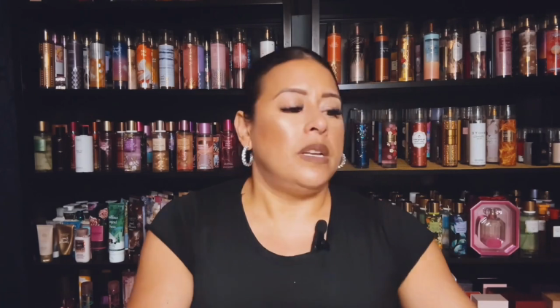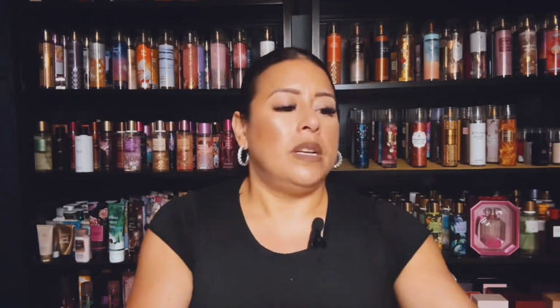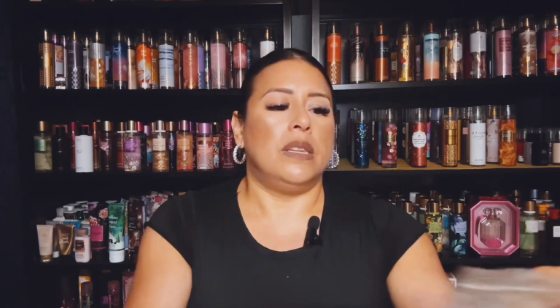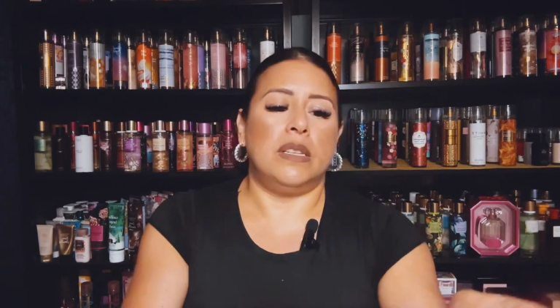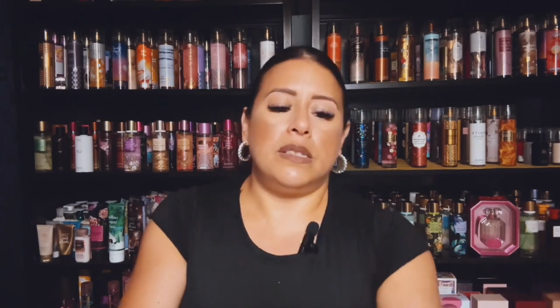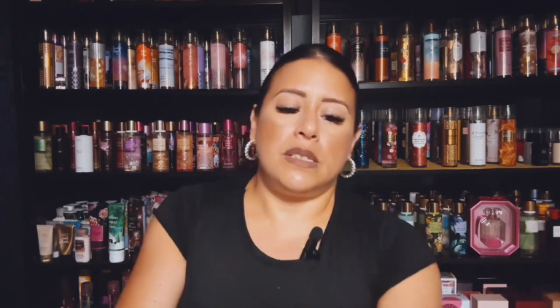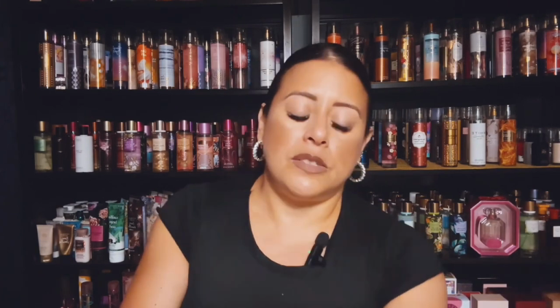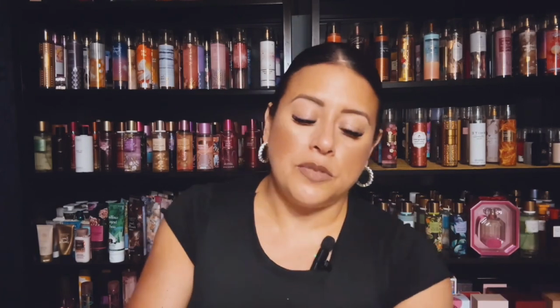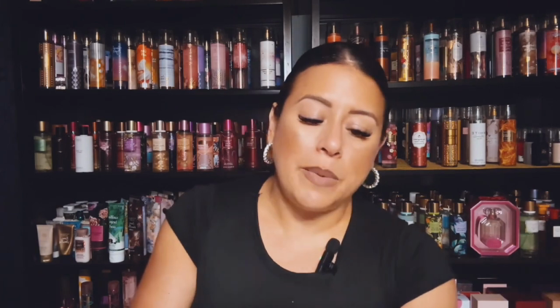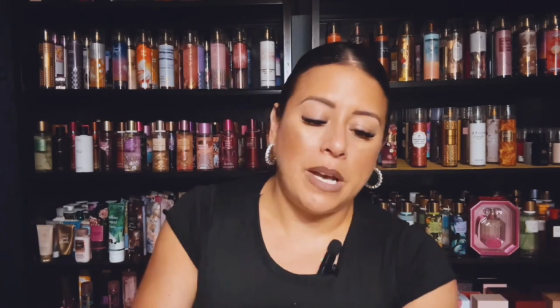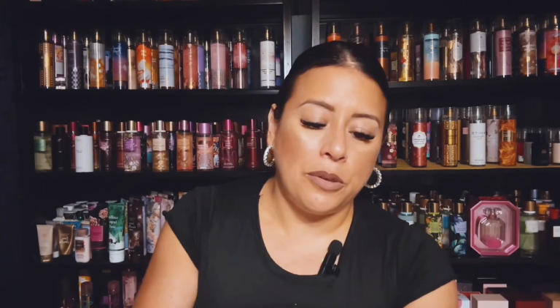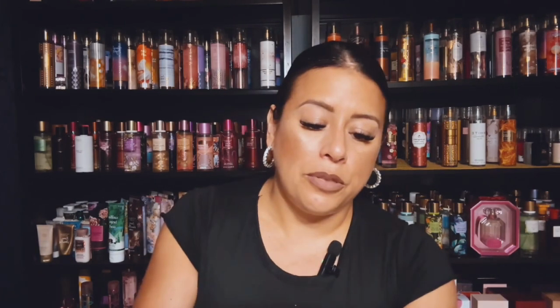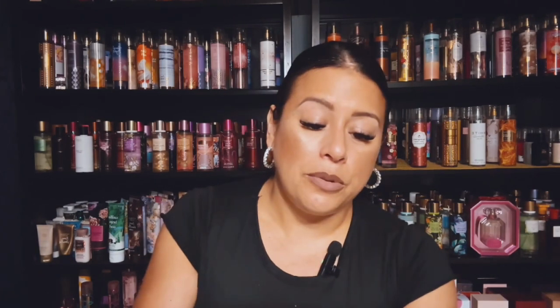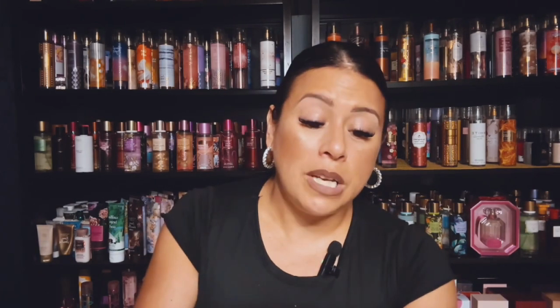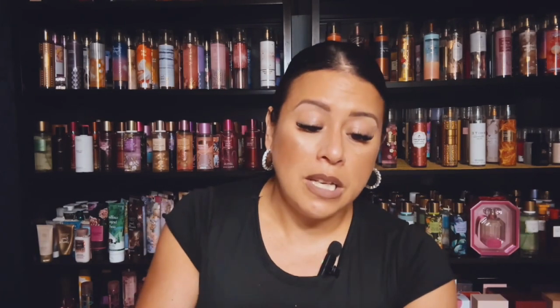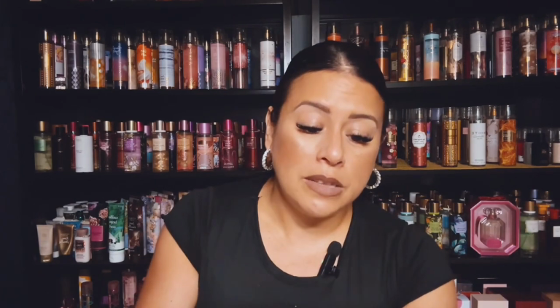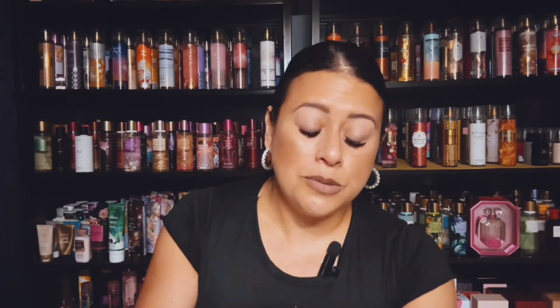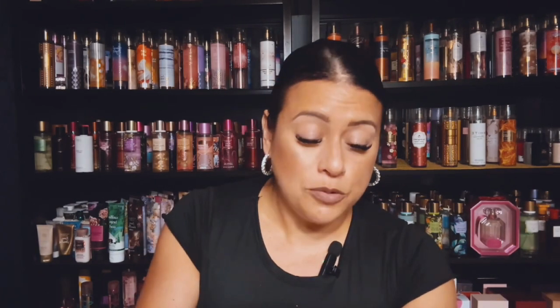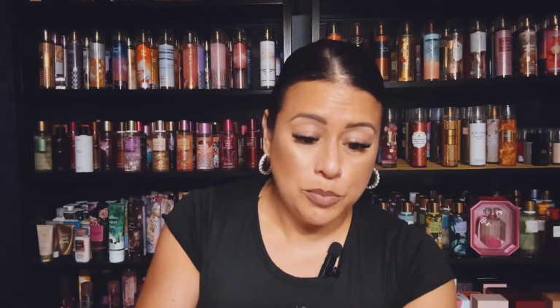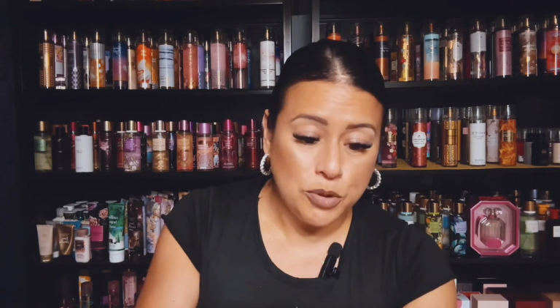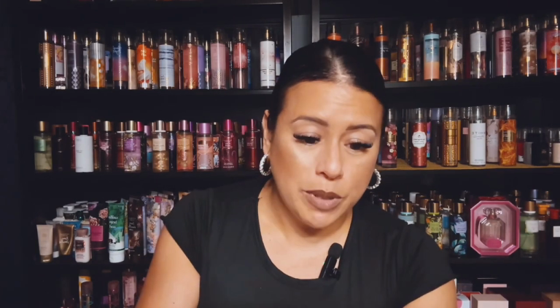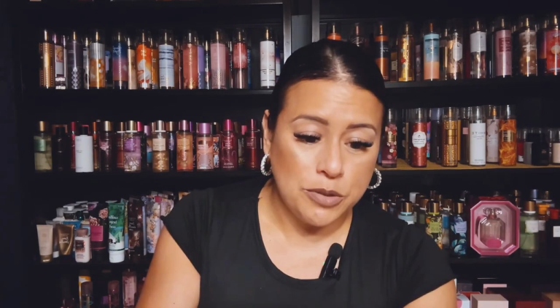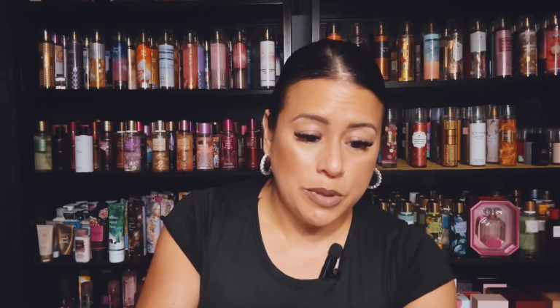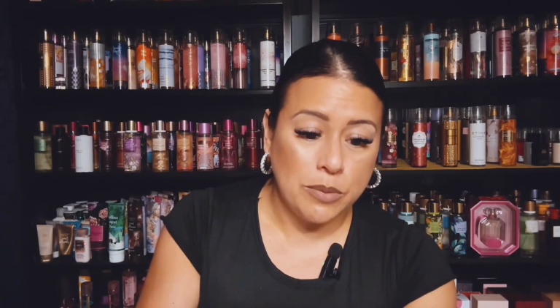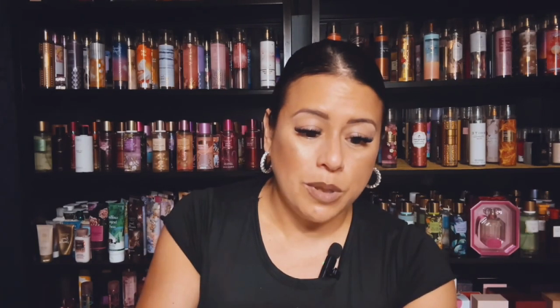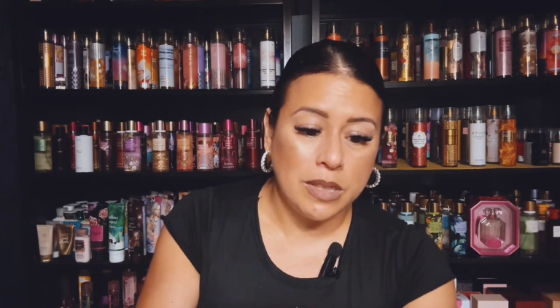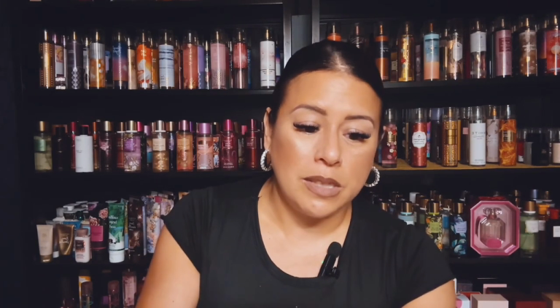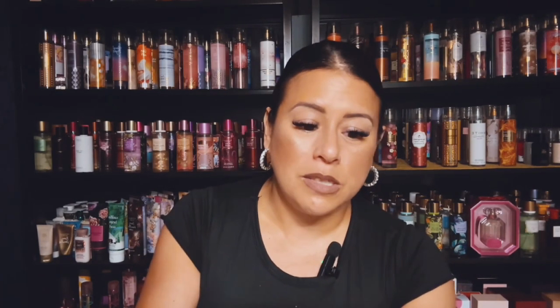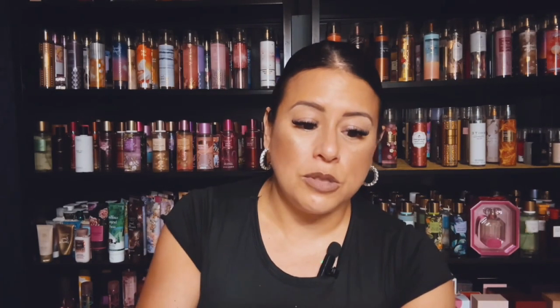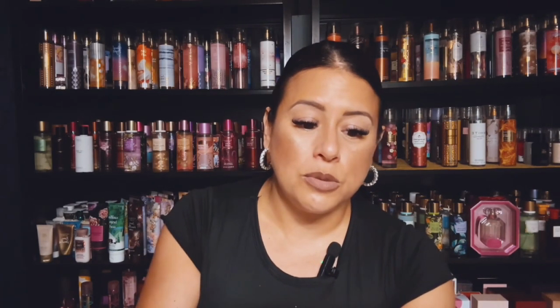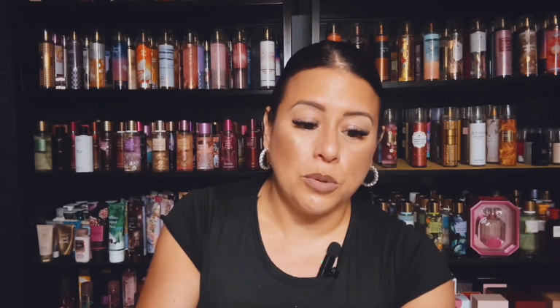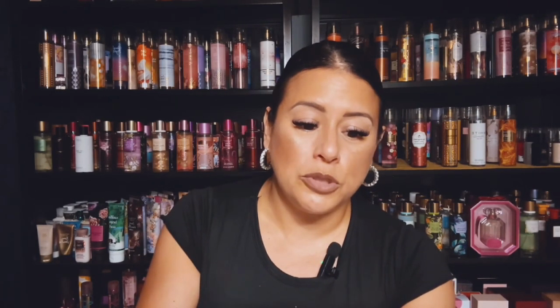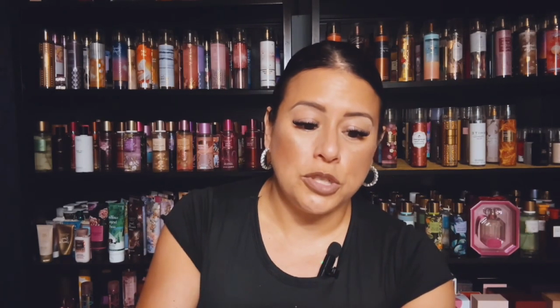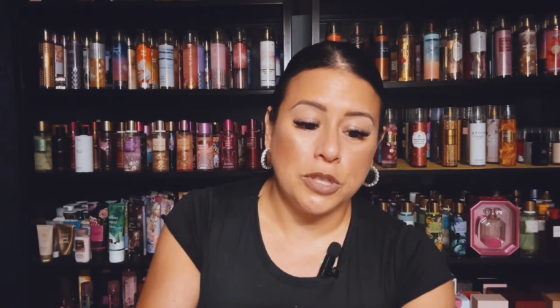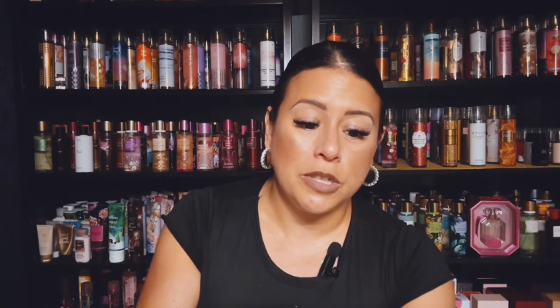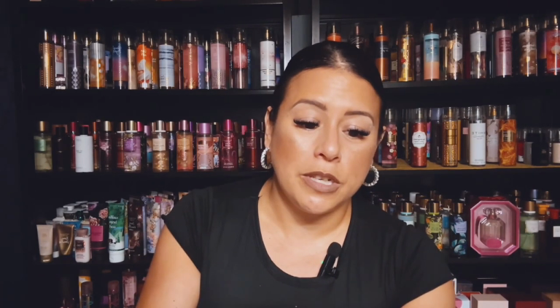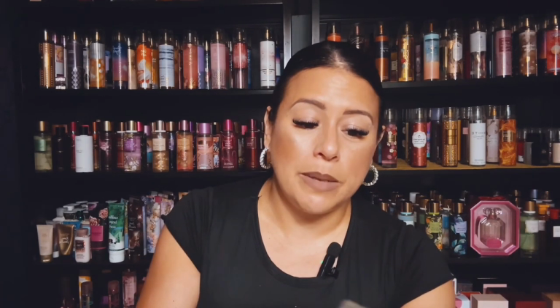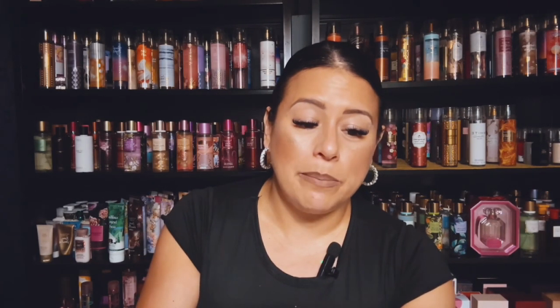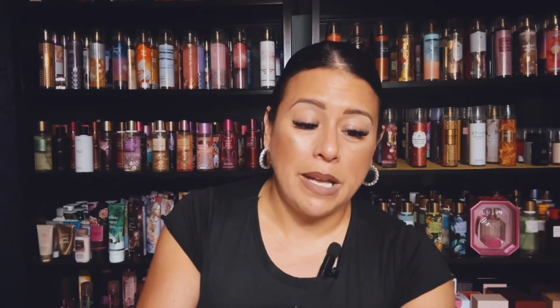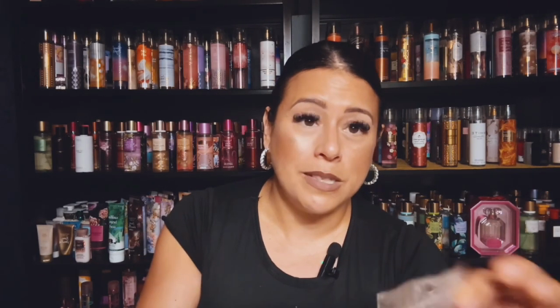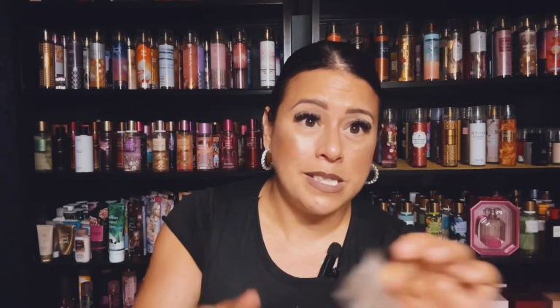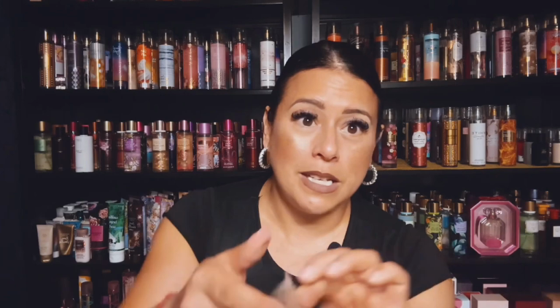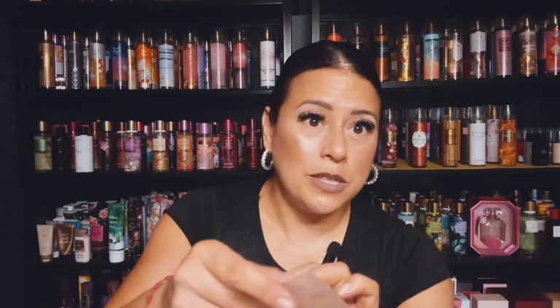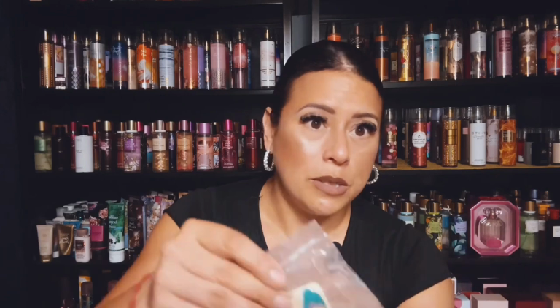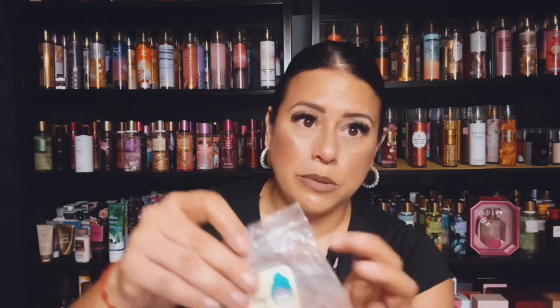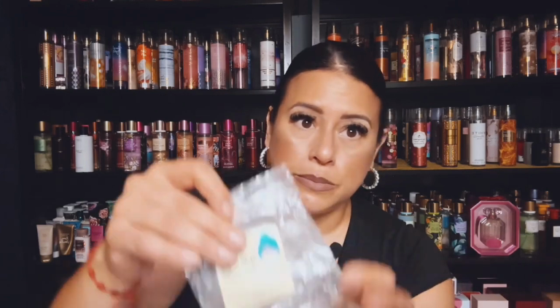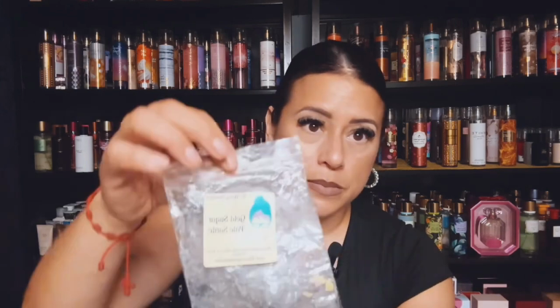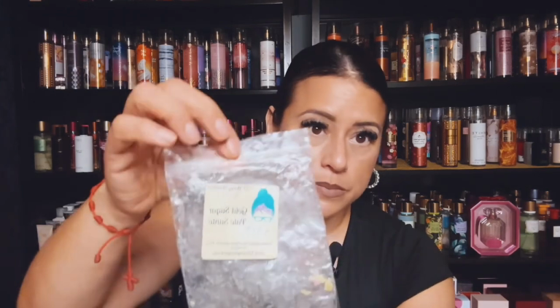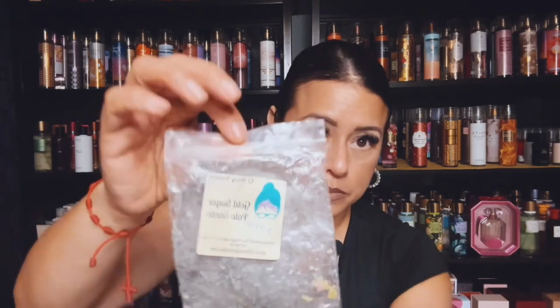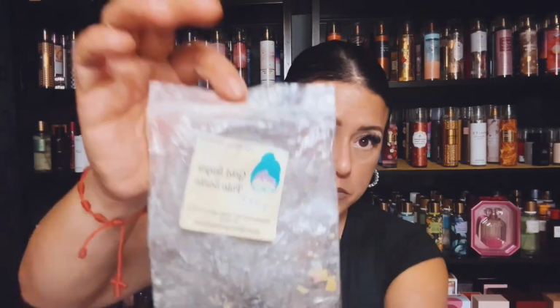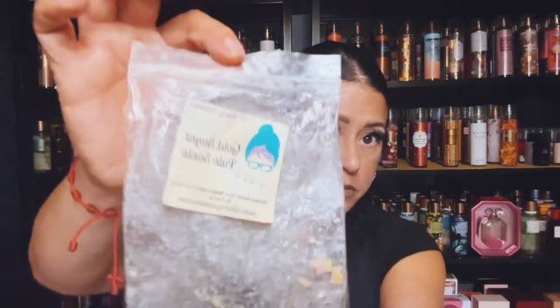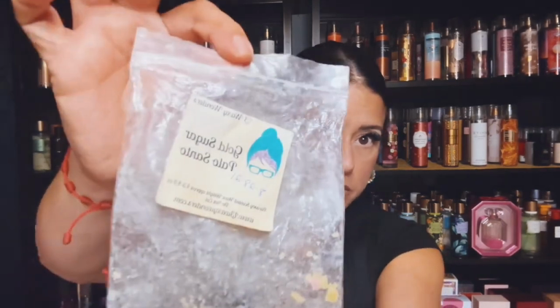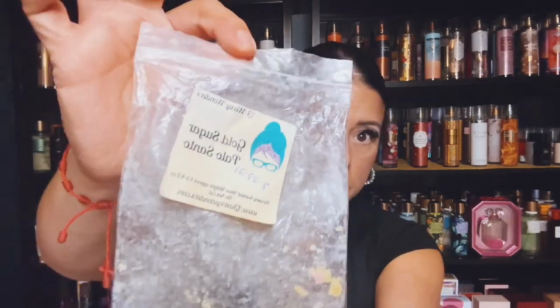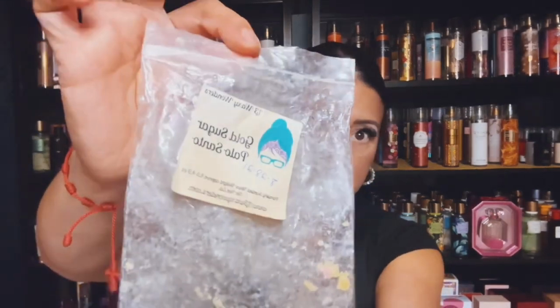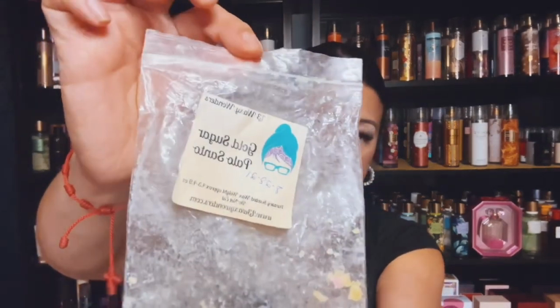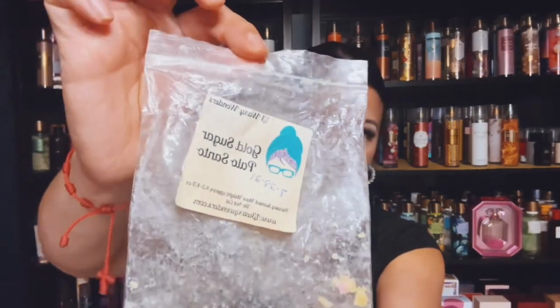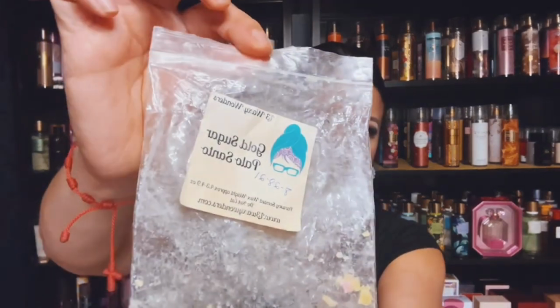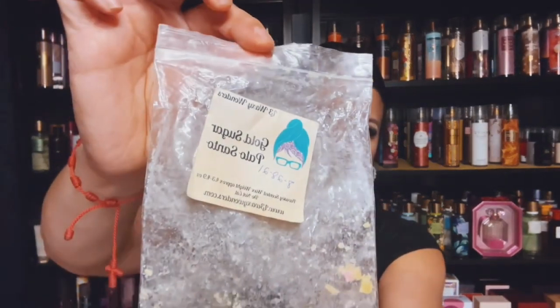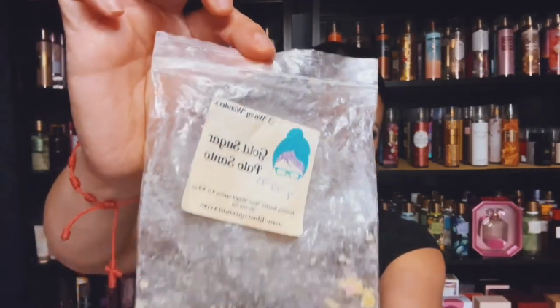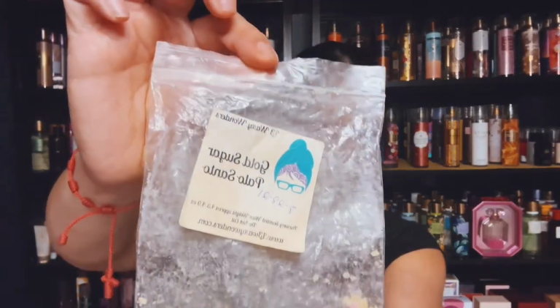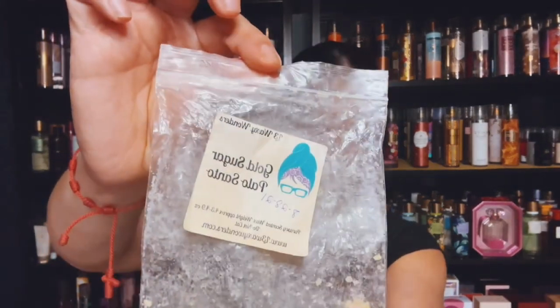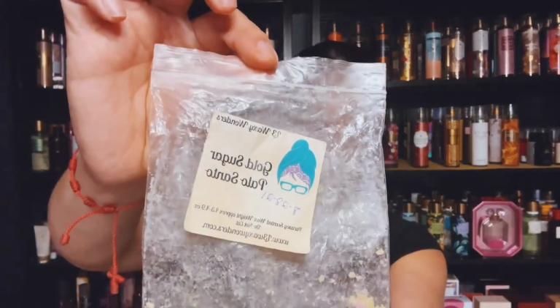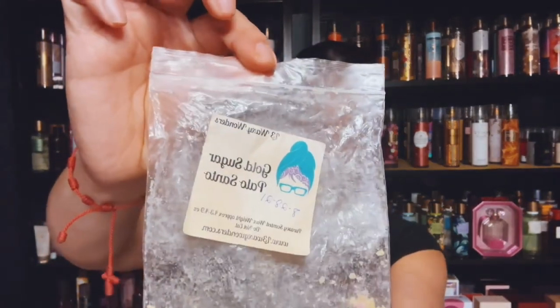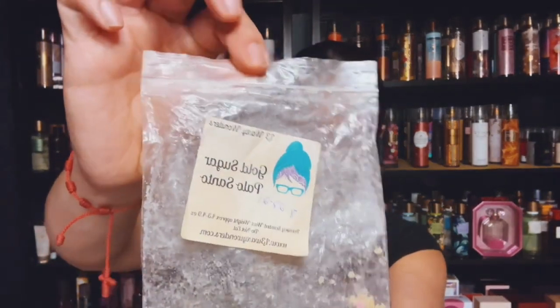This is from L3 and this was from 2021, and this is Gold Sugar and Palo Santo. This did very, very well.